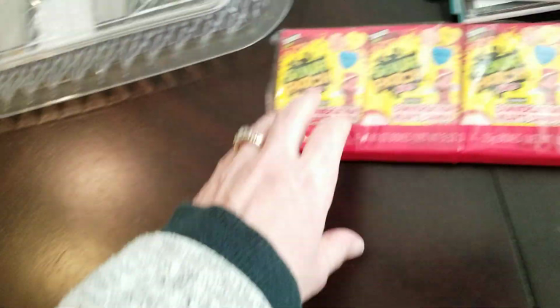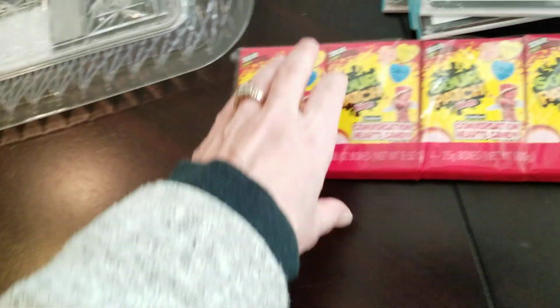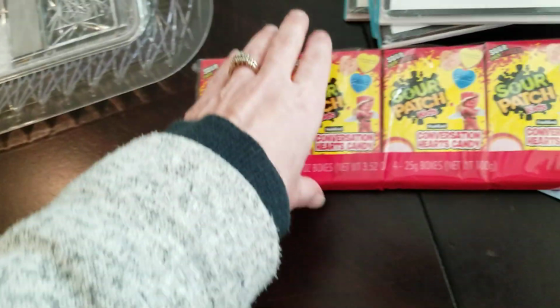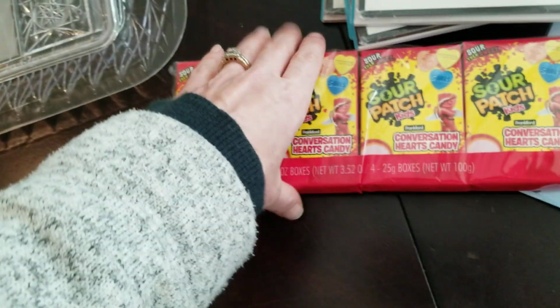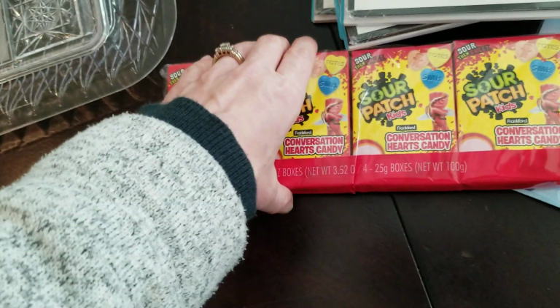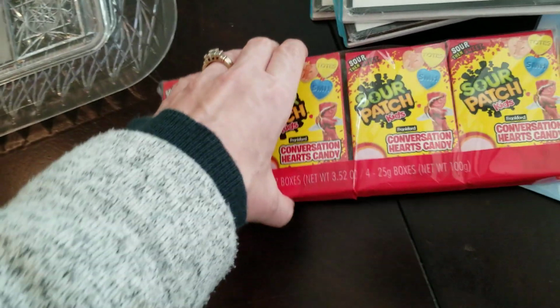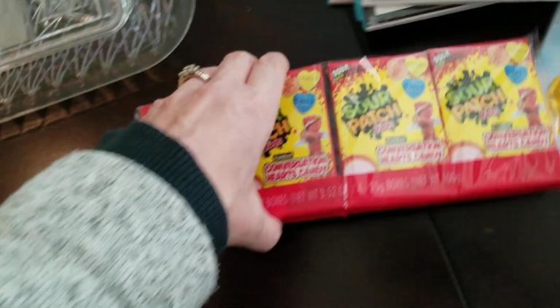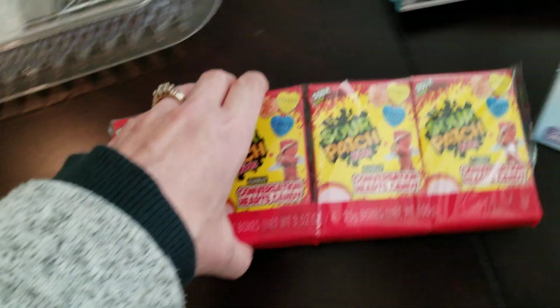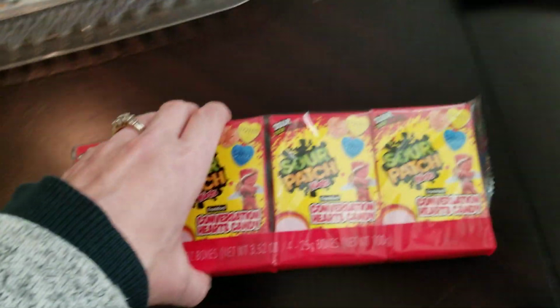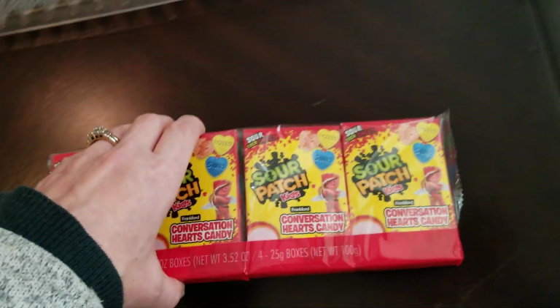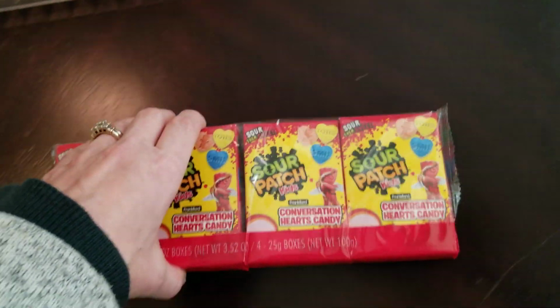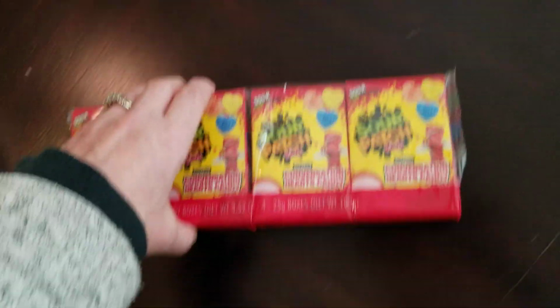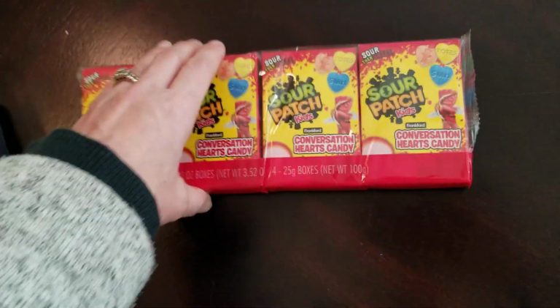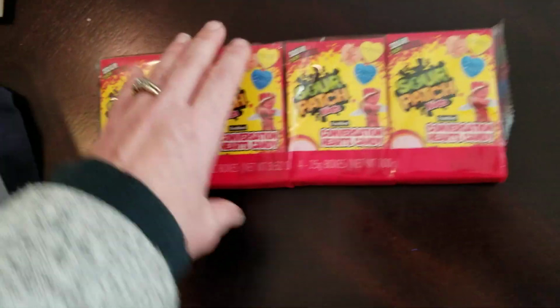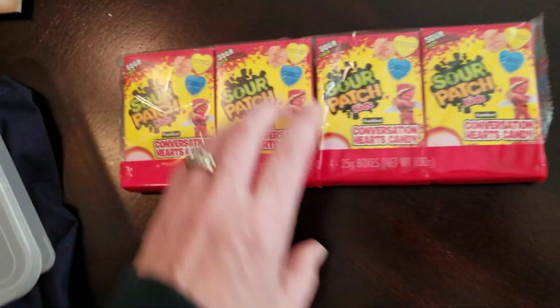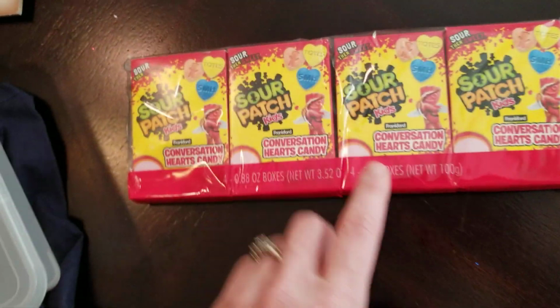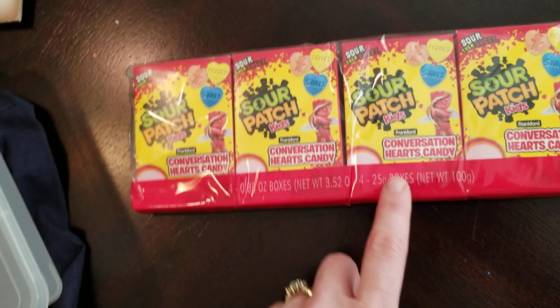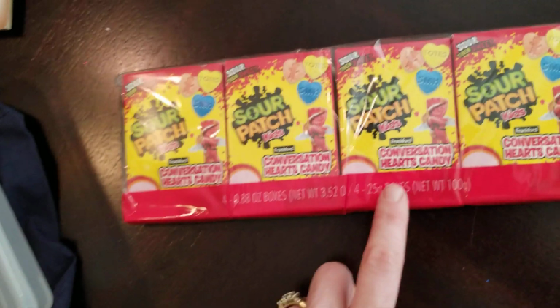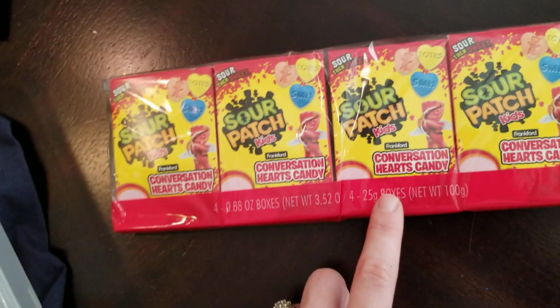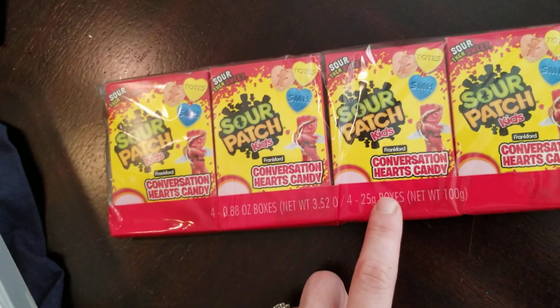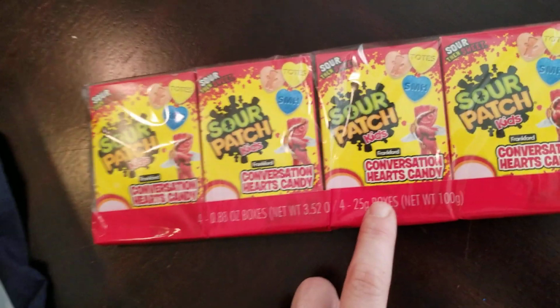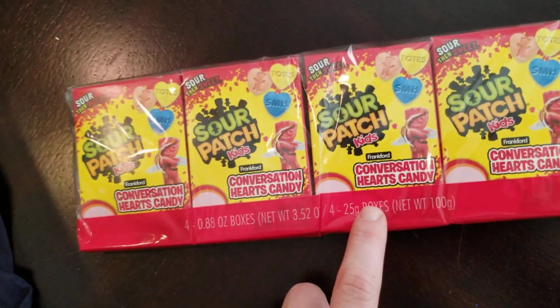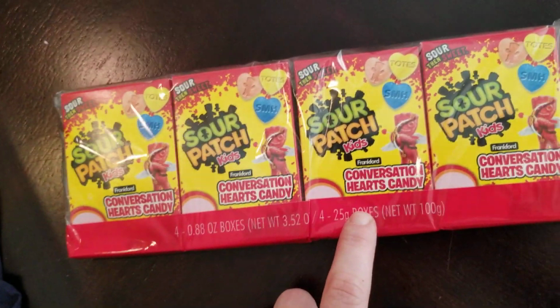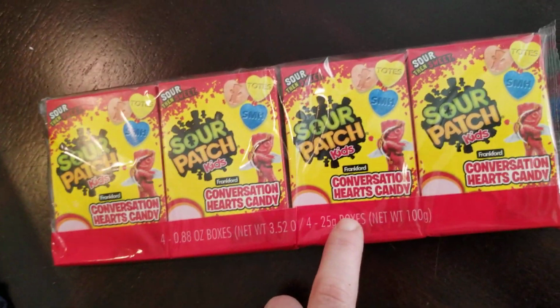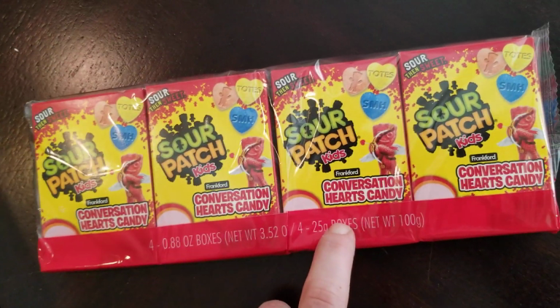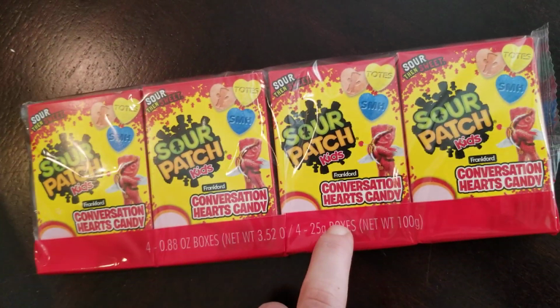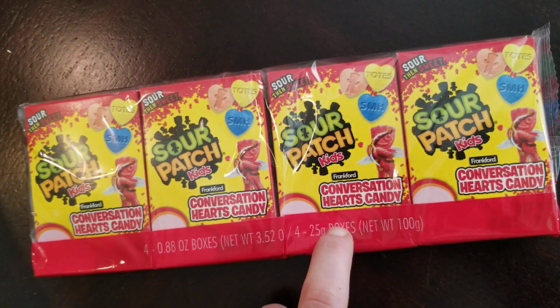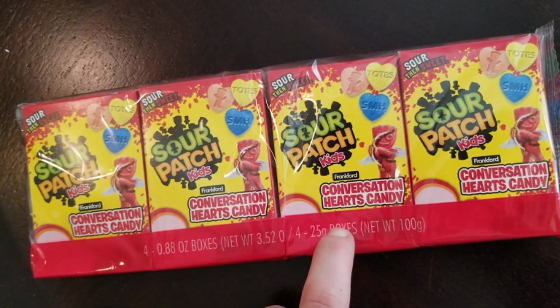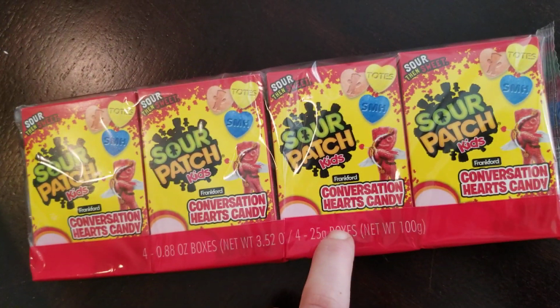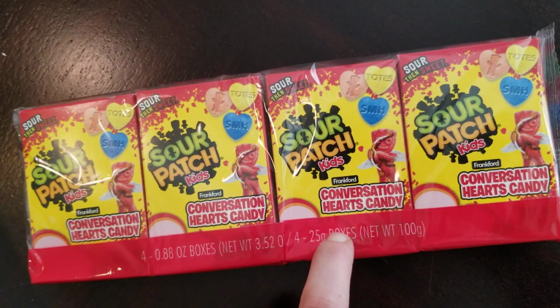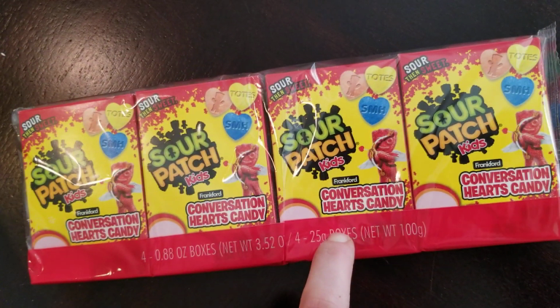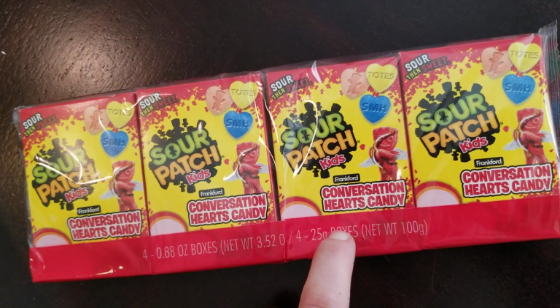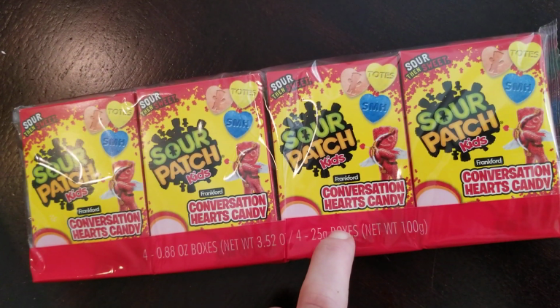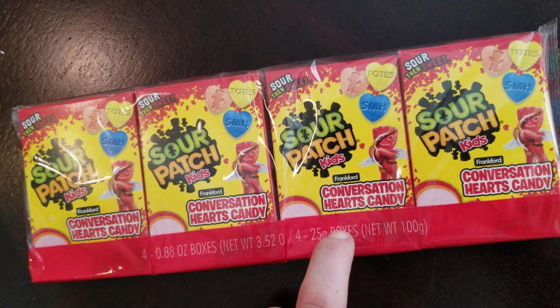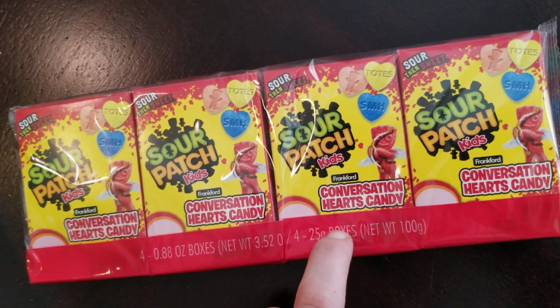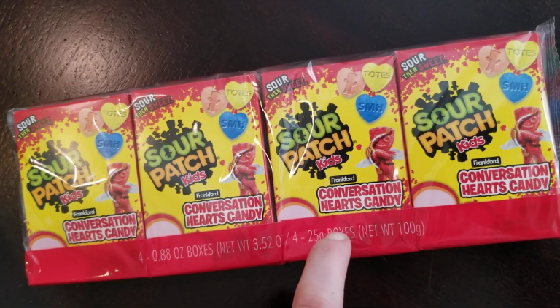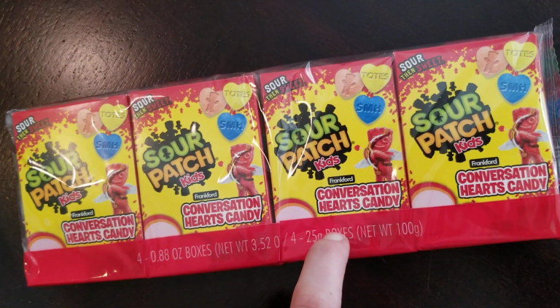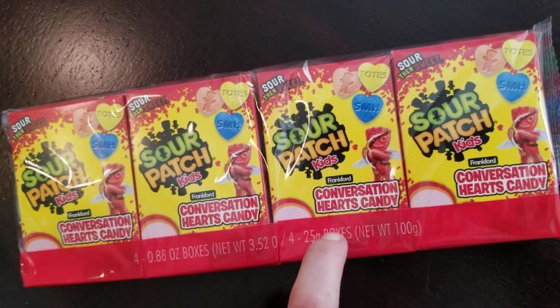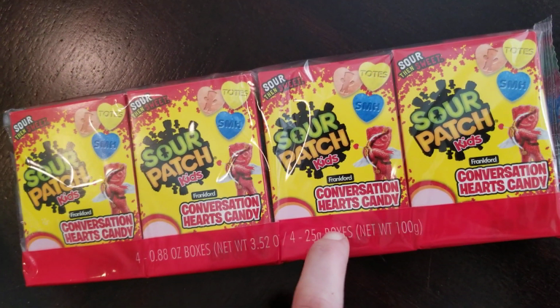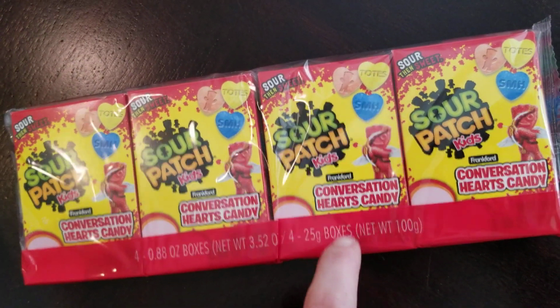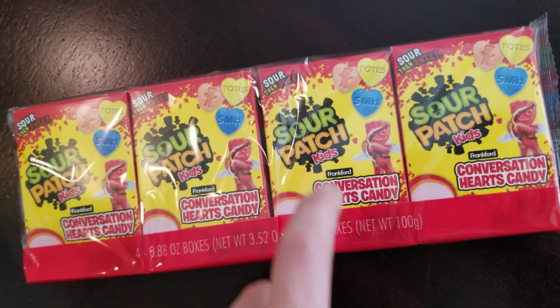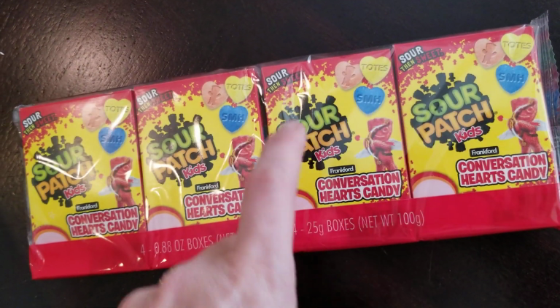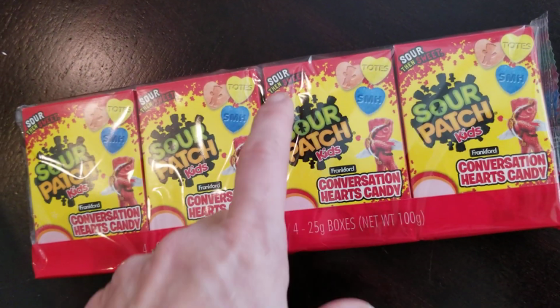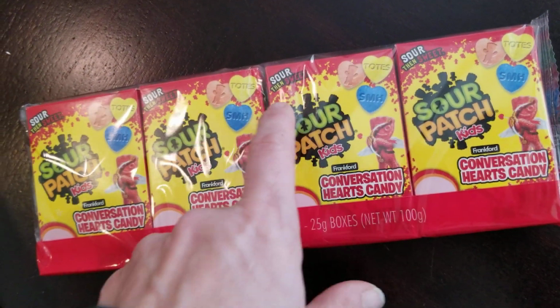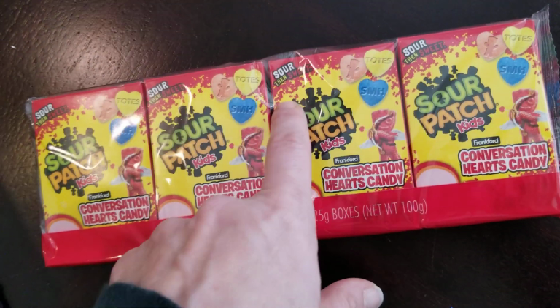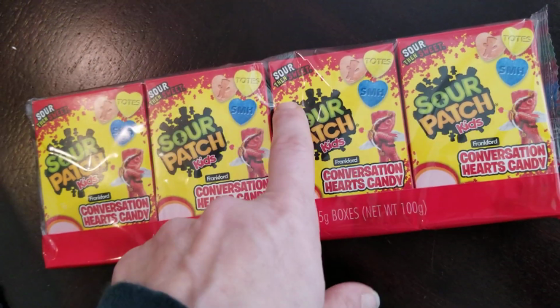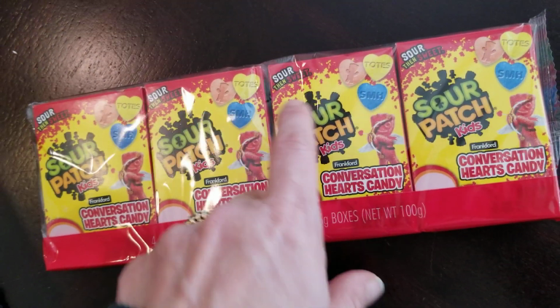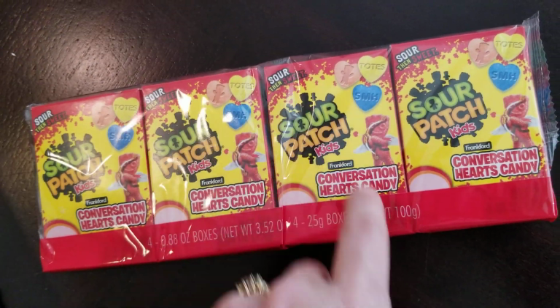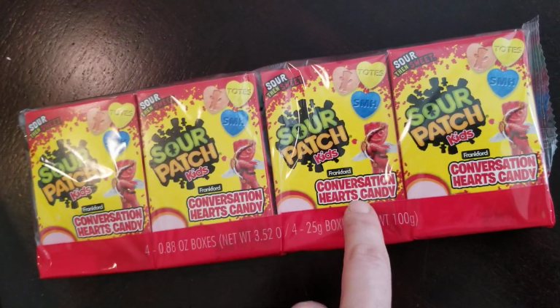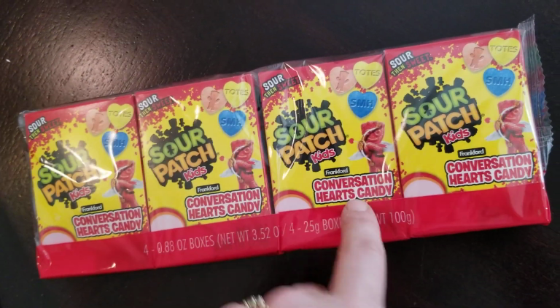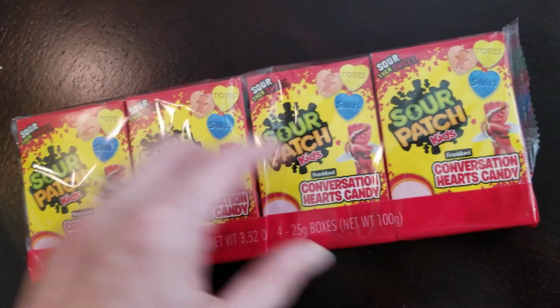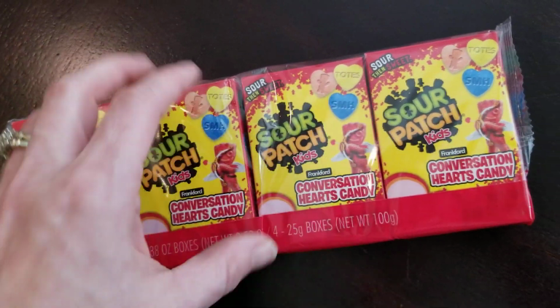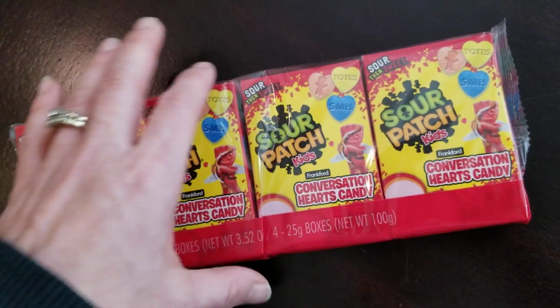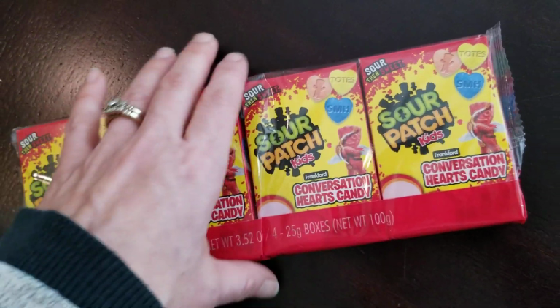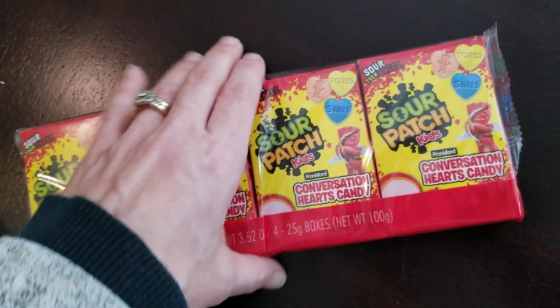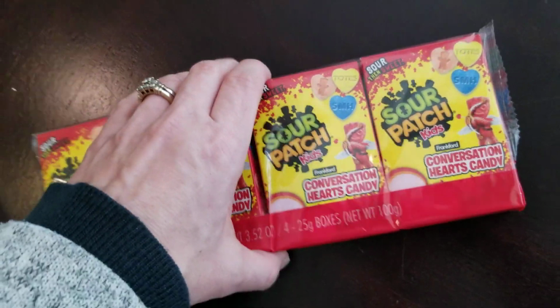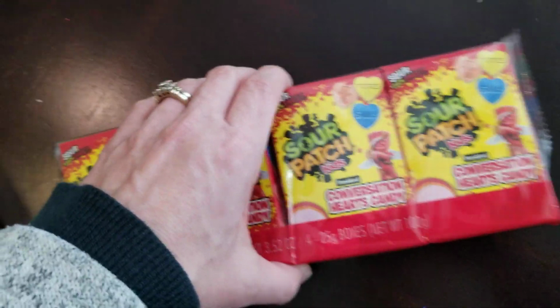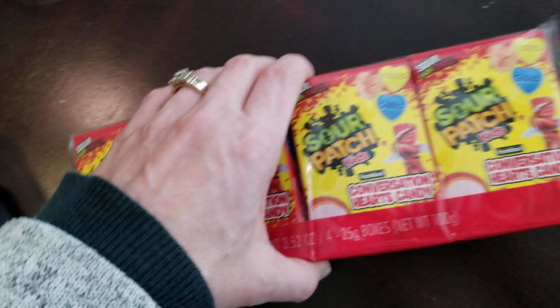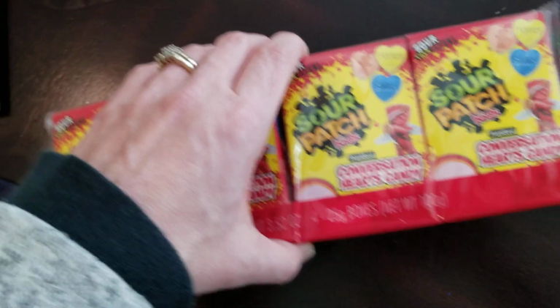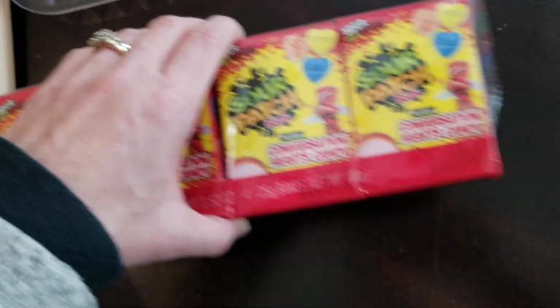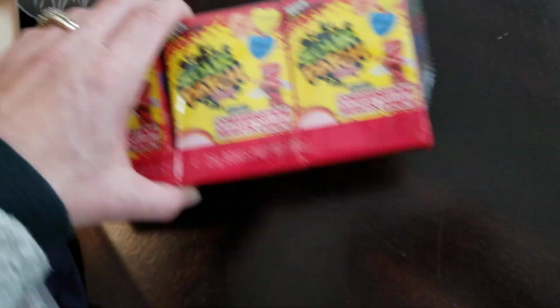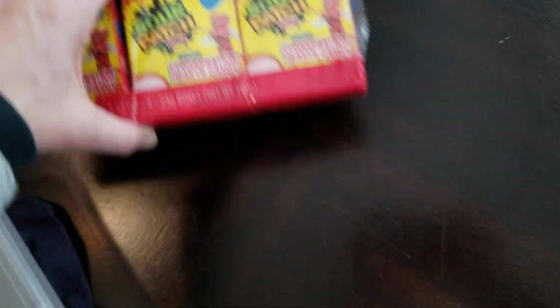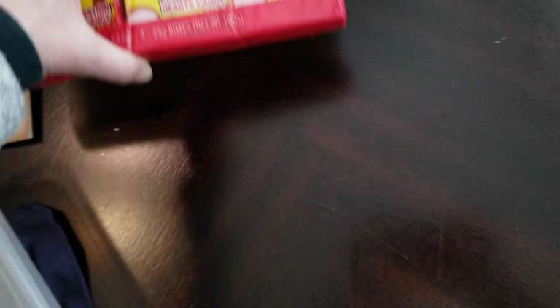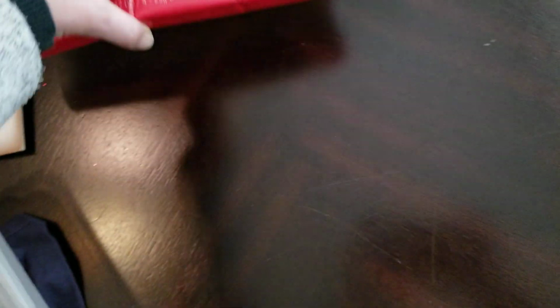I got the kids these for Valentine's — they're like the little conversation hearts but they're Sour Patch. I thought they would love that.